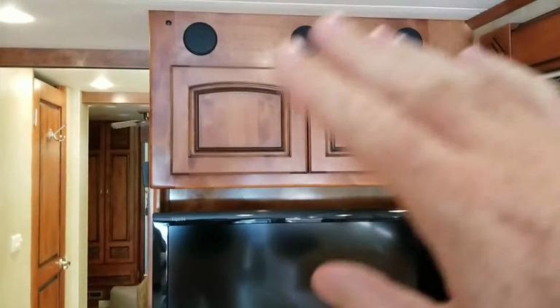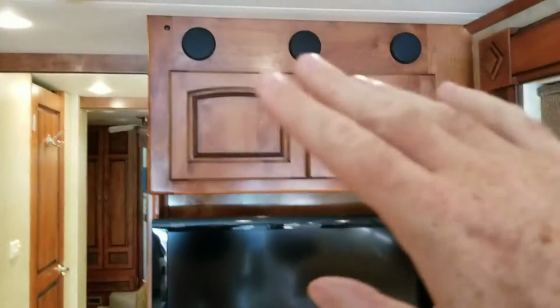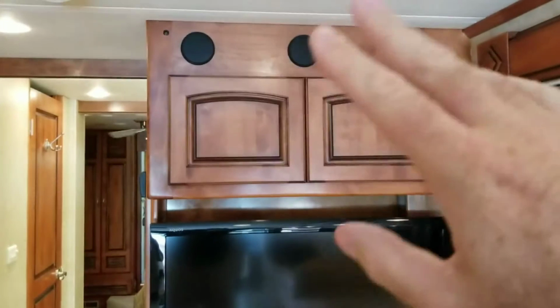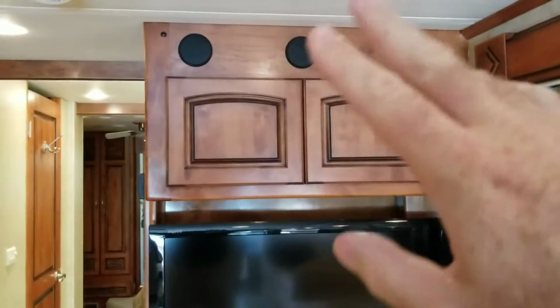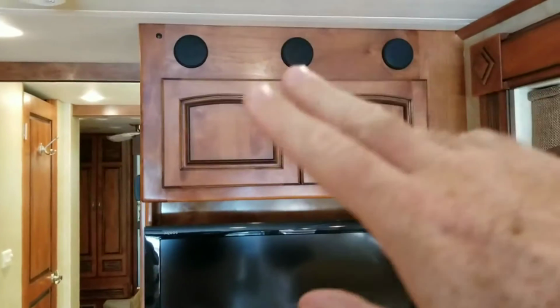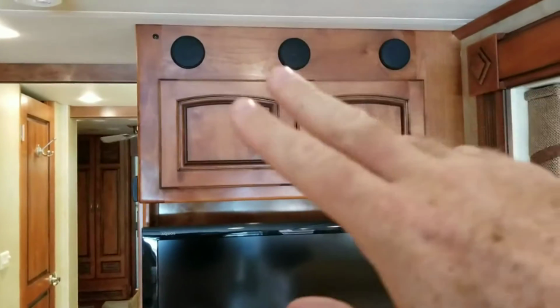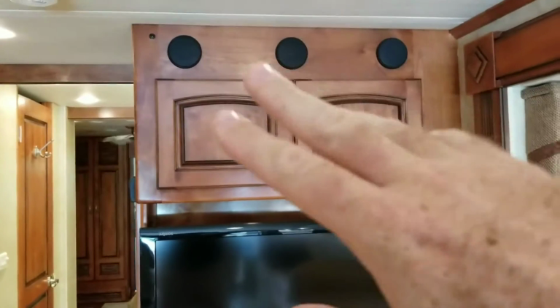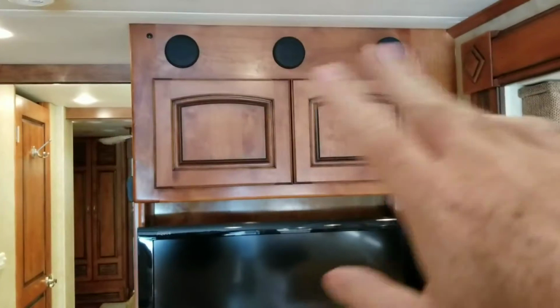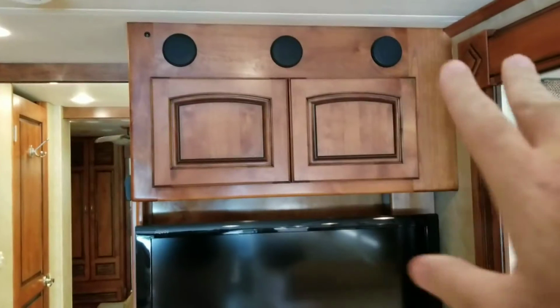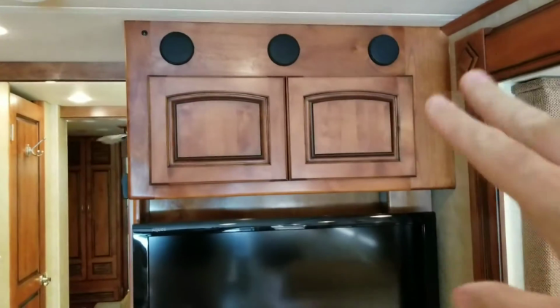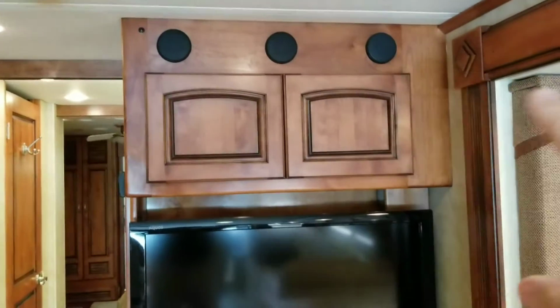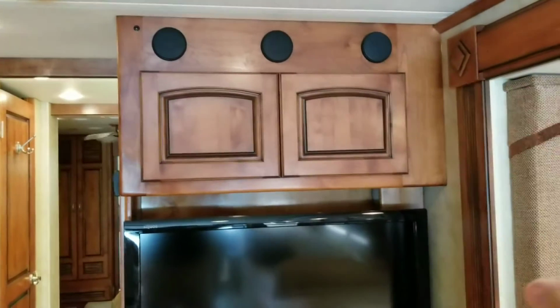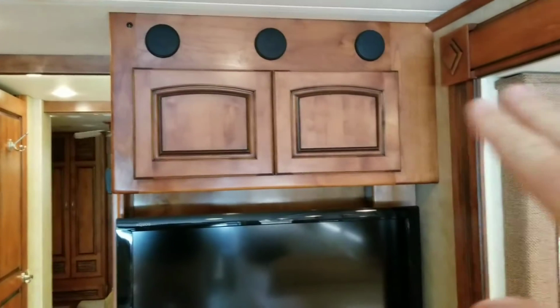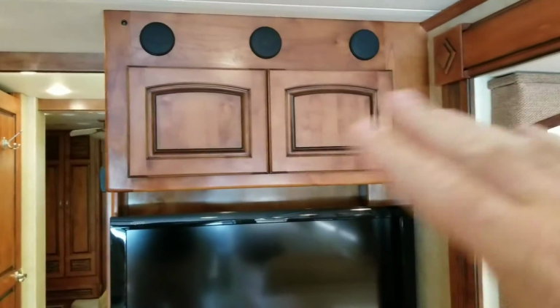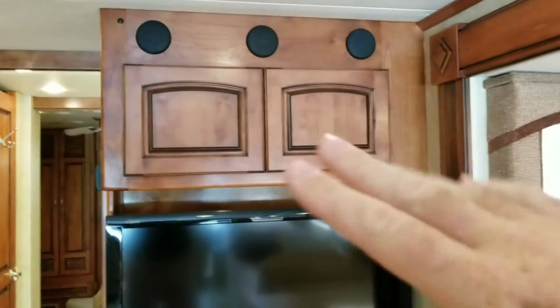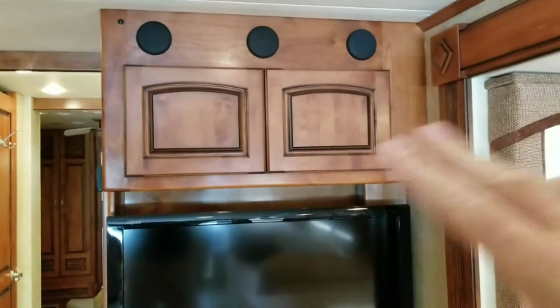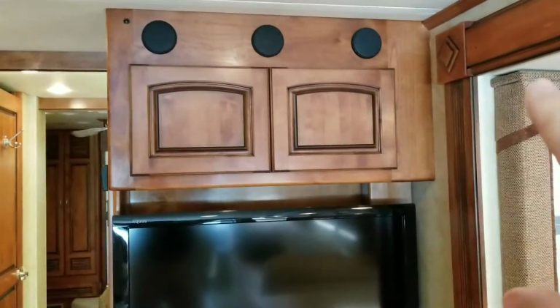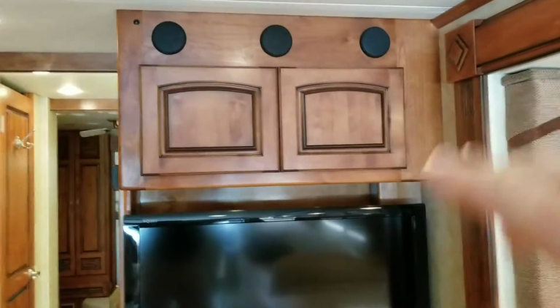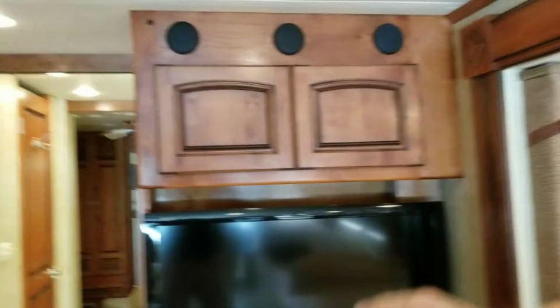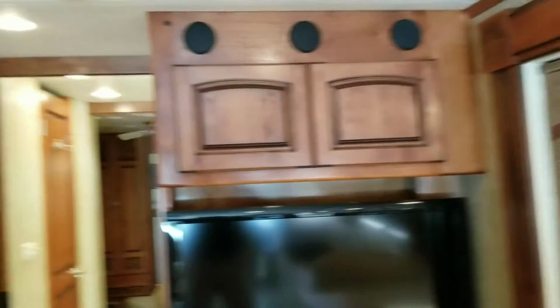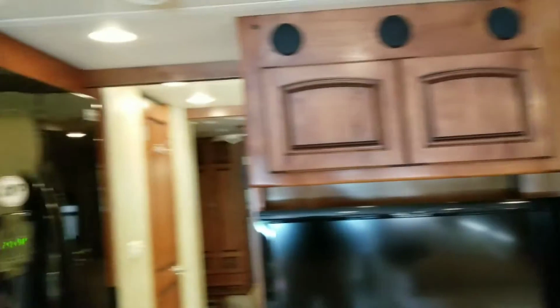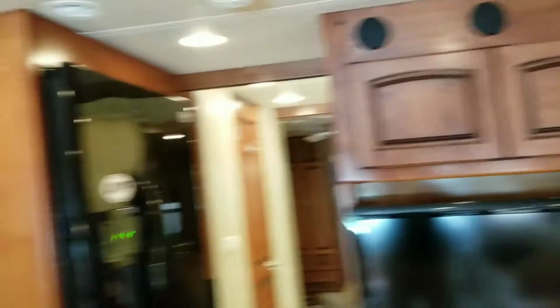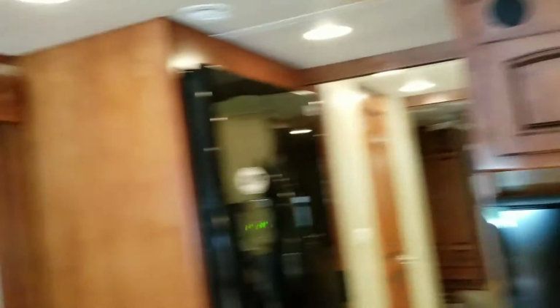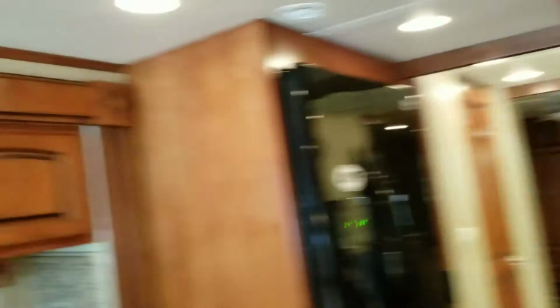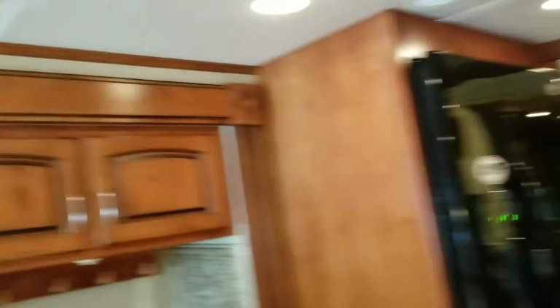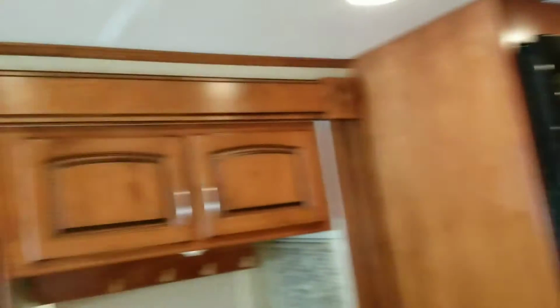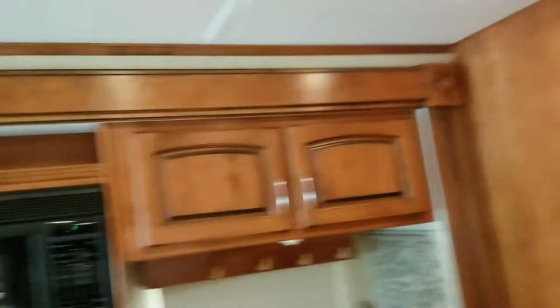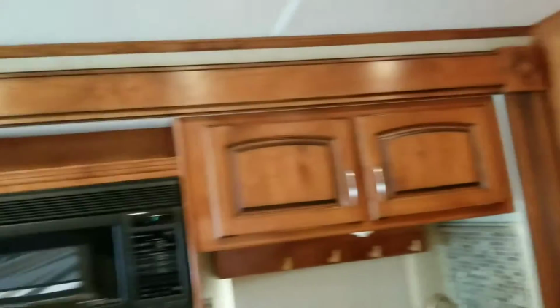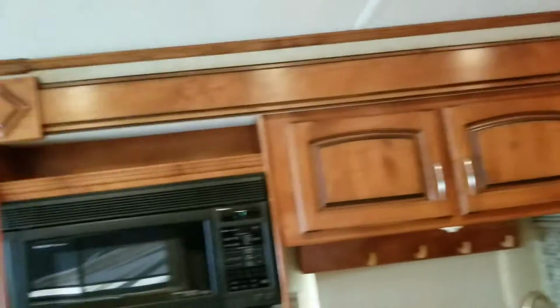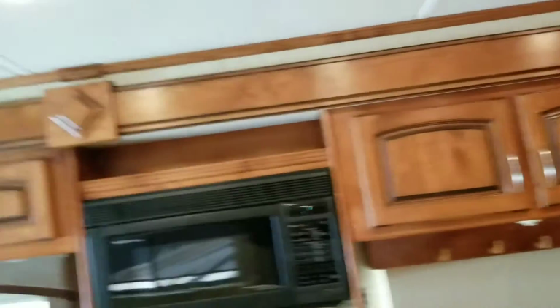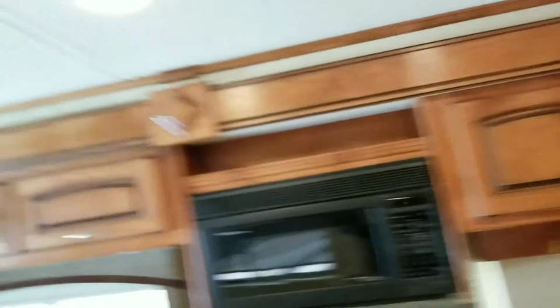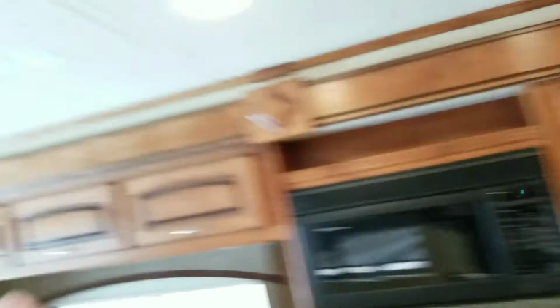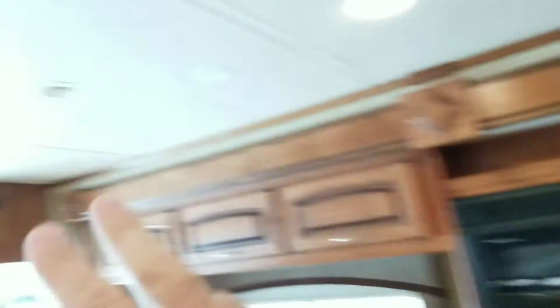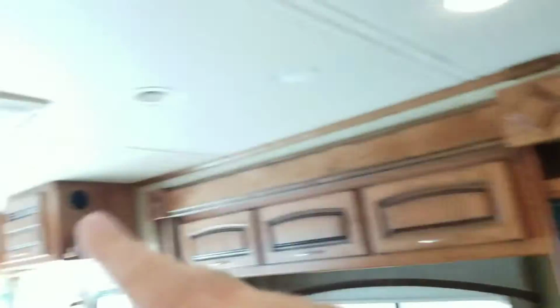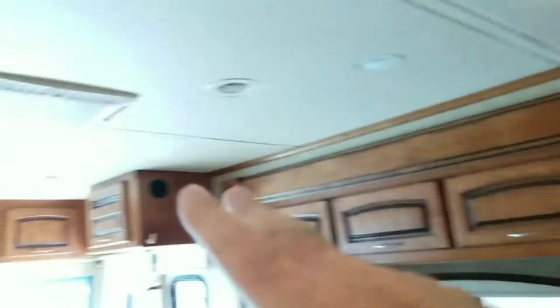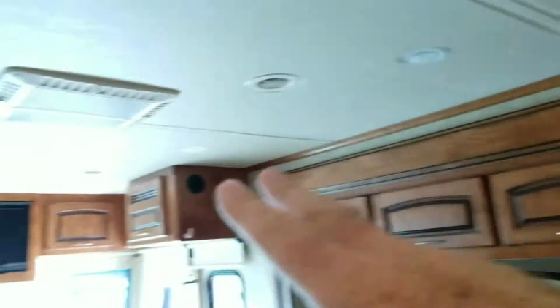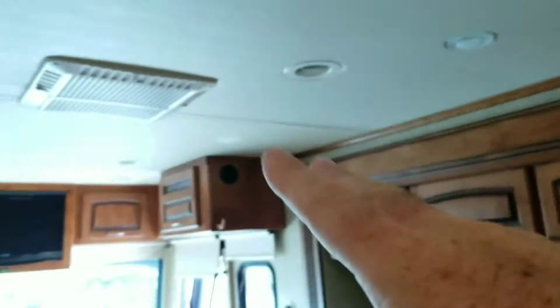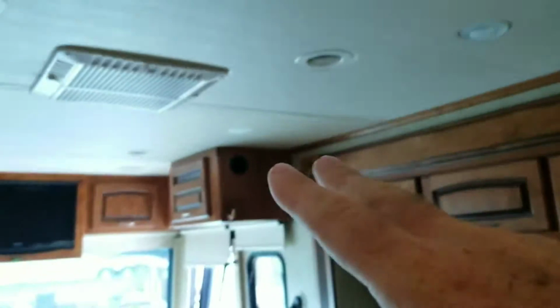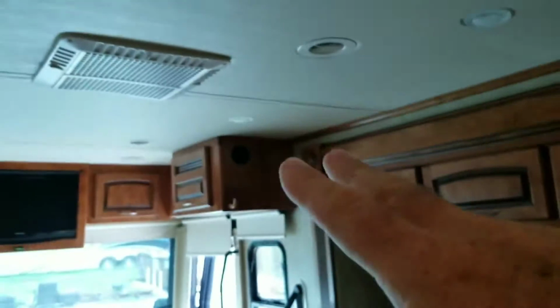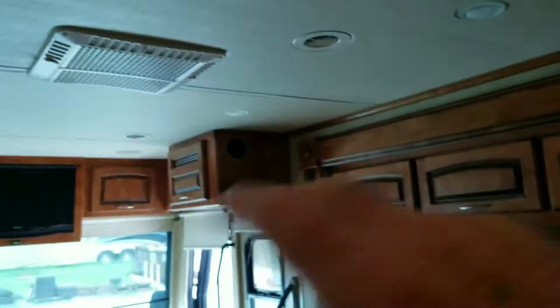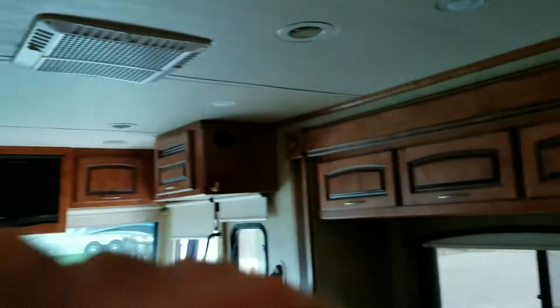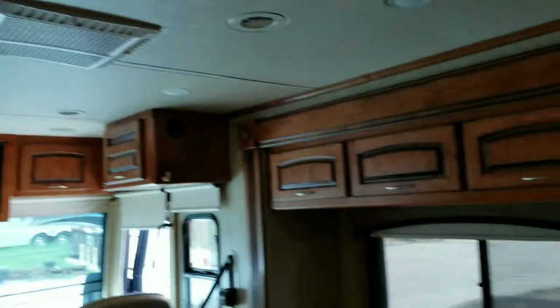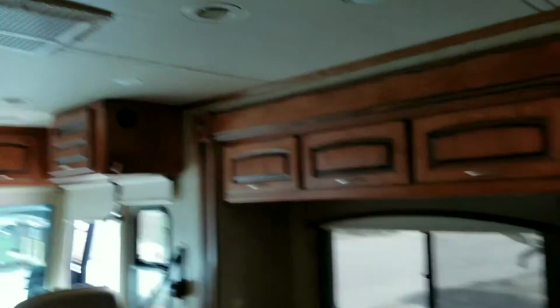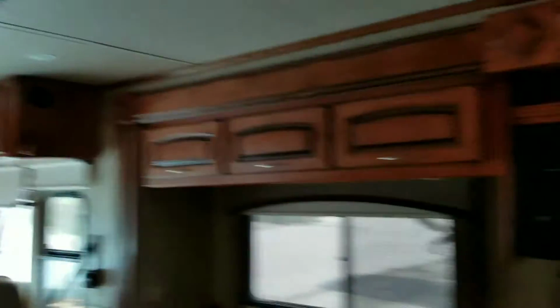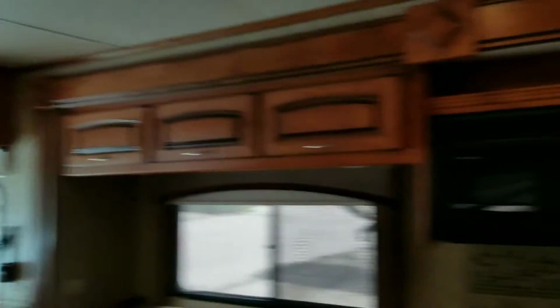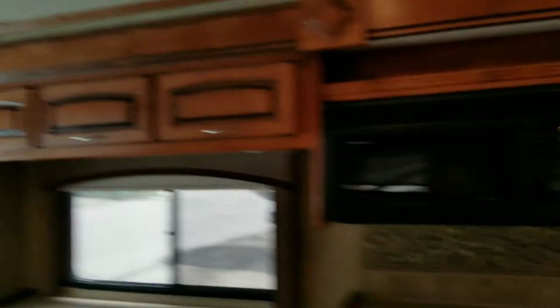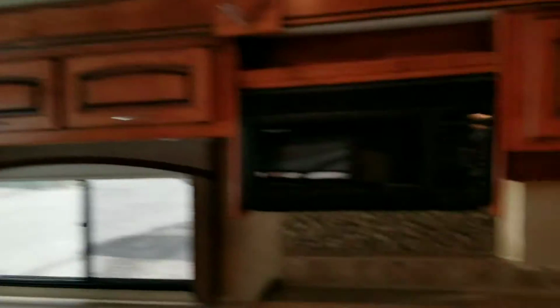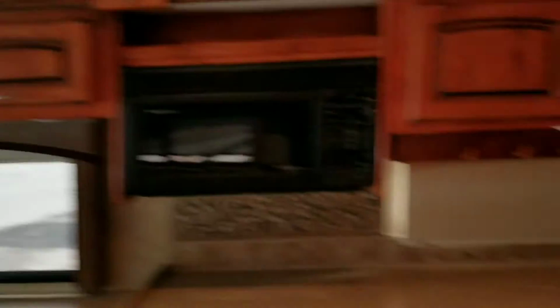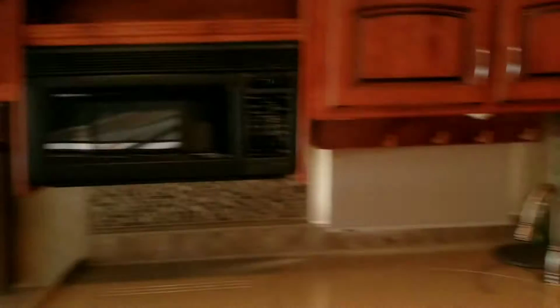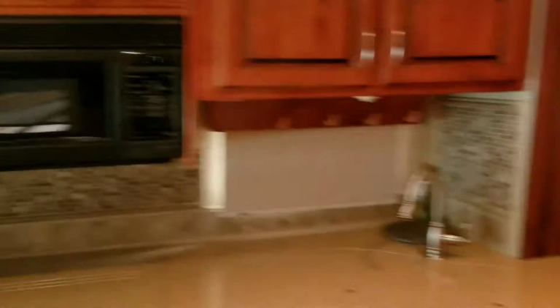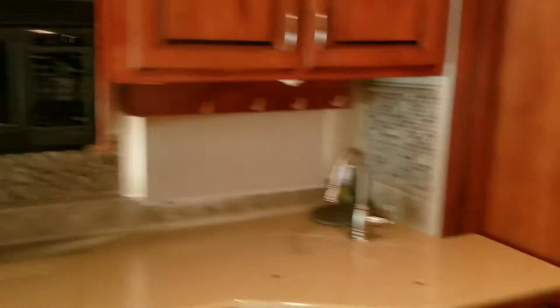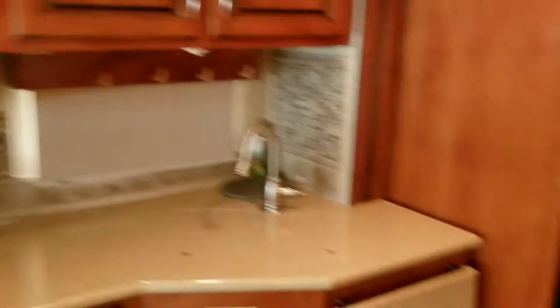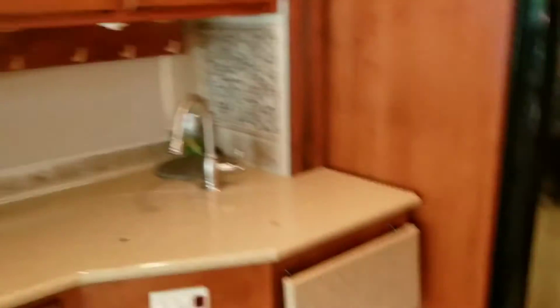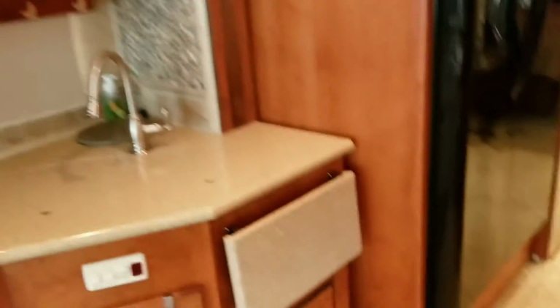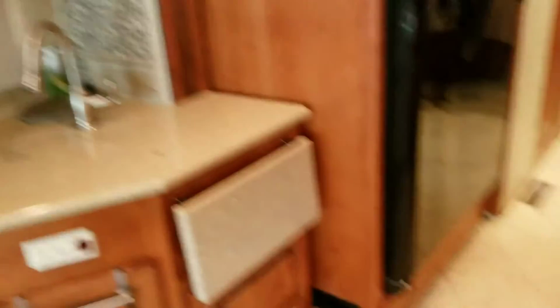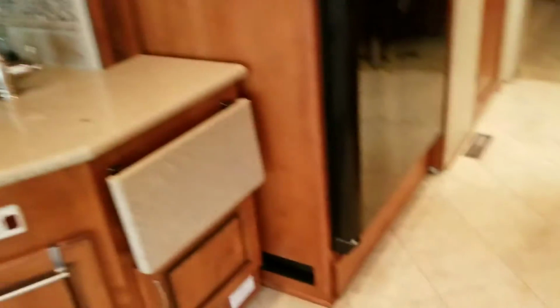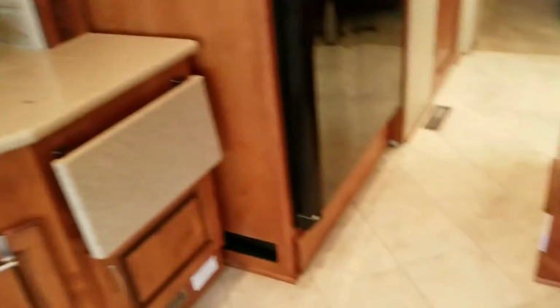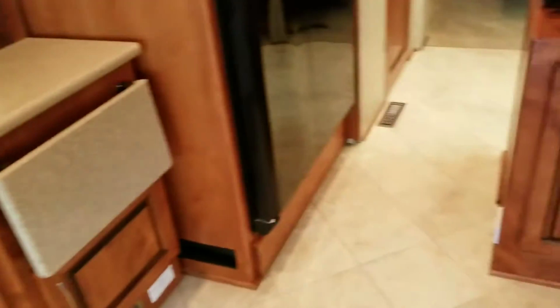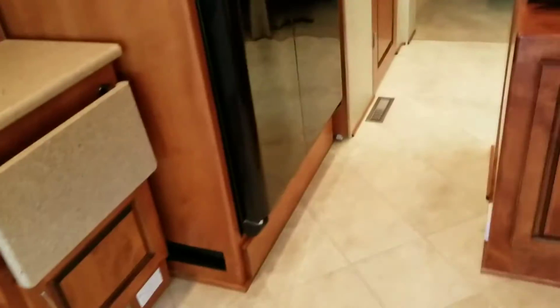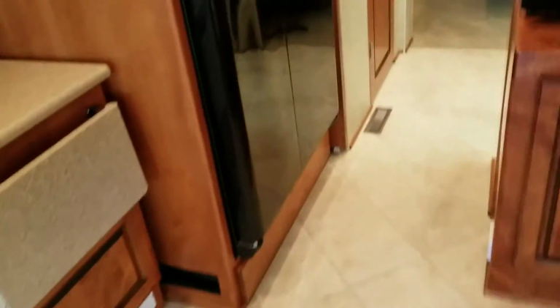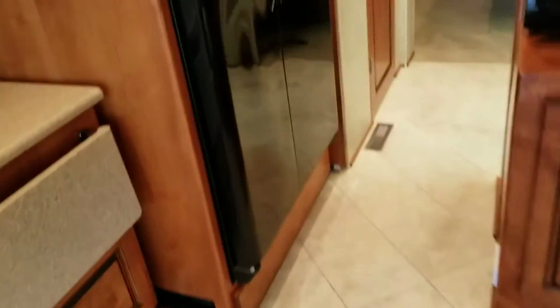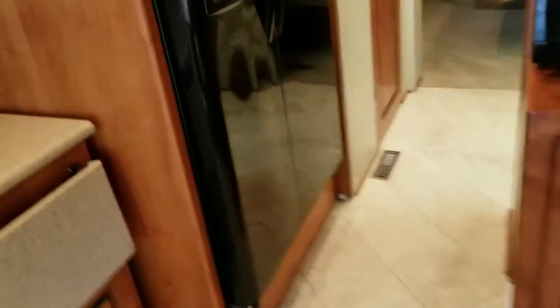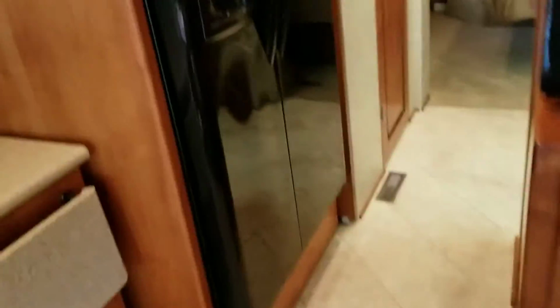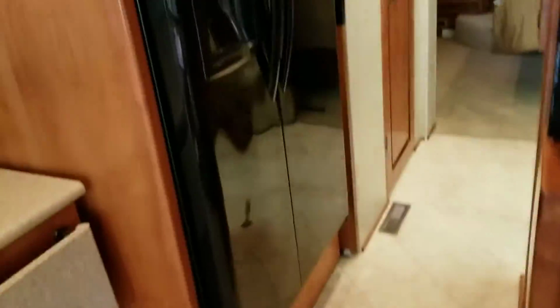Surround sound system here. Got speakers here, speakers up there. It's got a beautiful surround sound in here — sounds good.